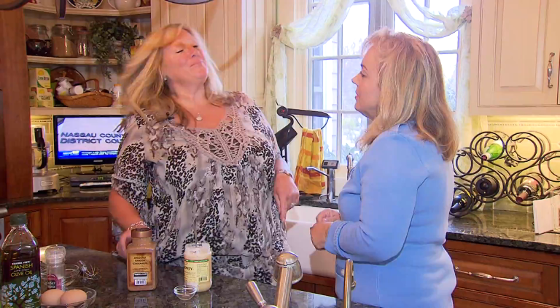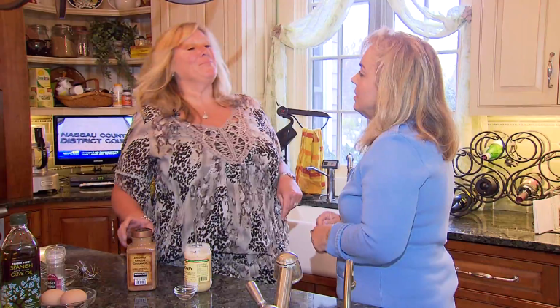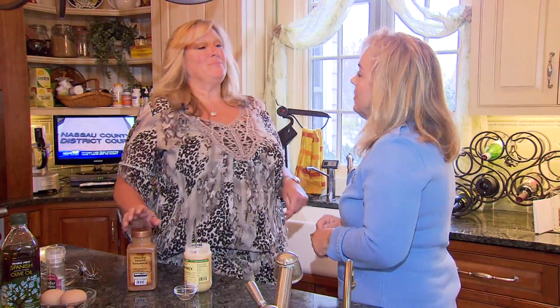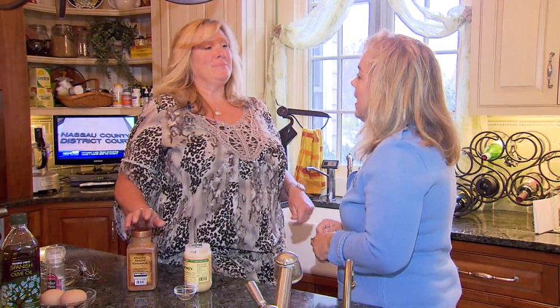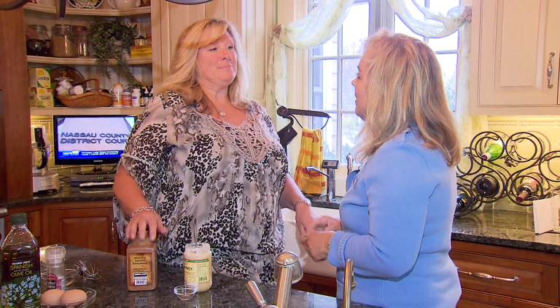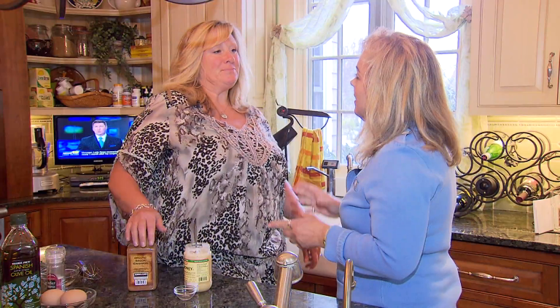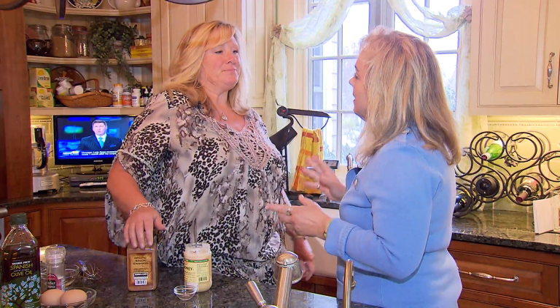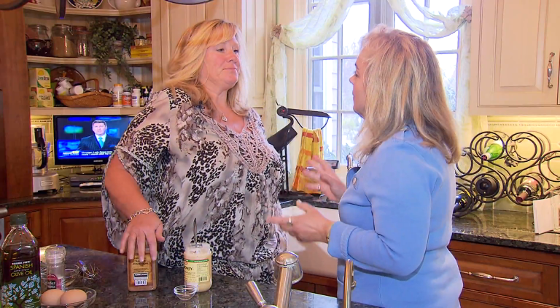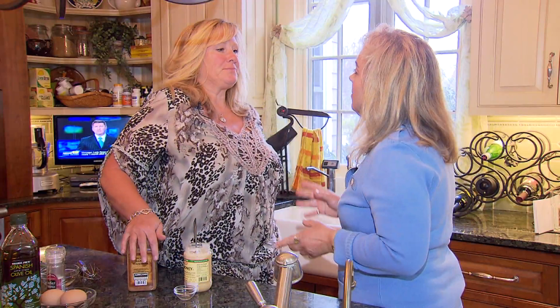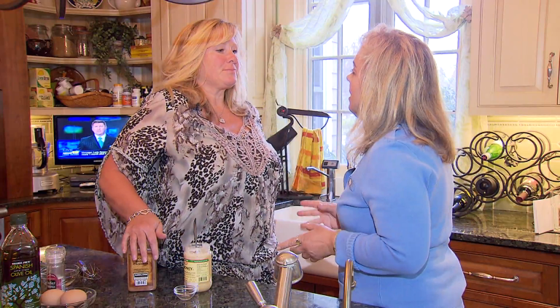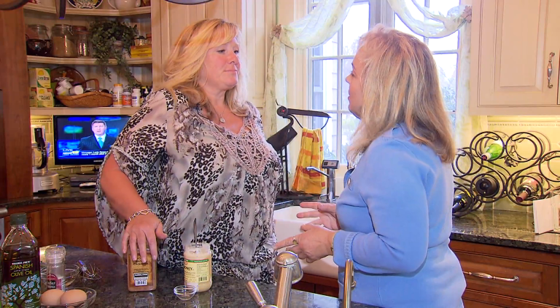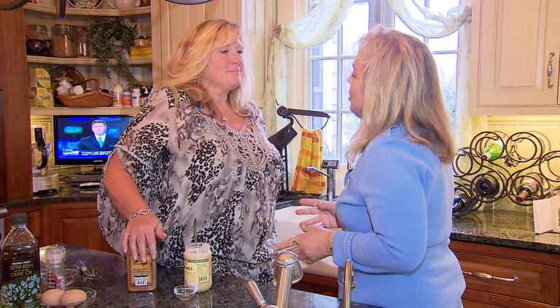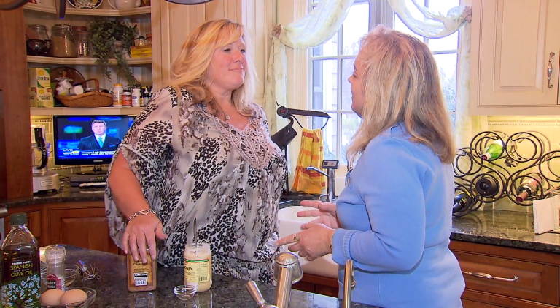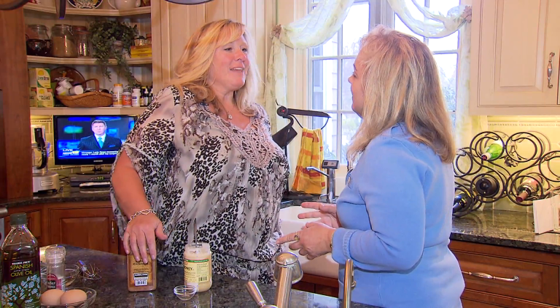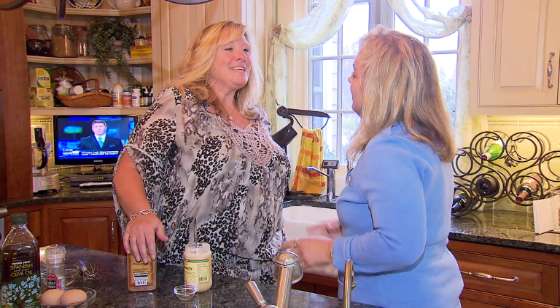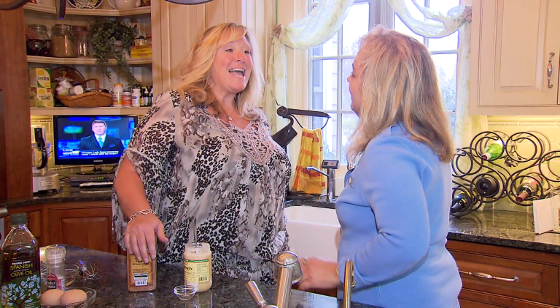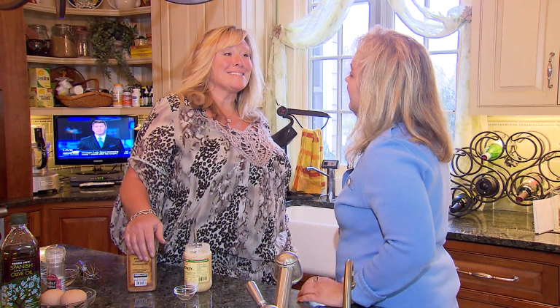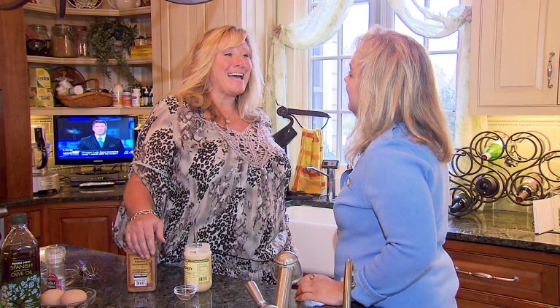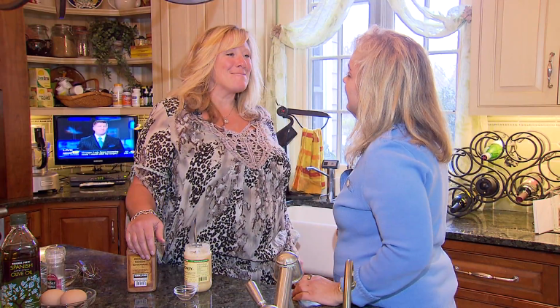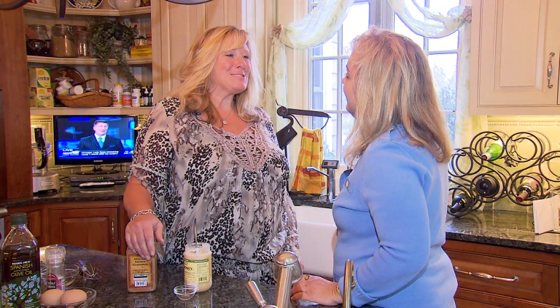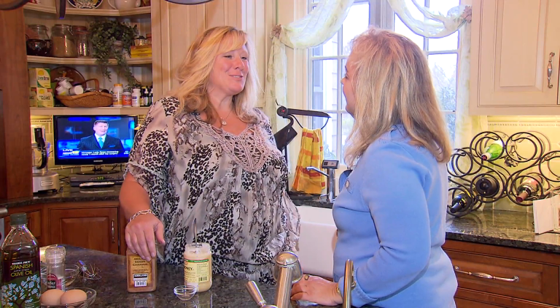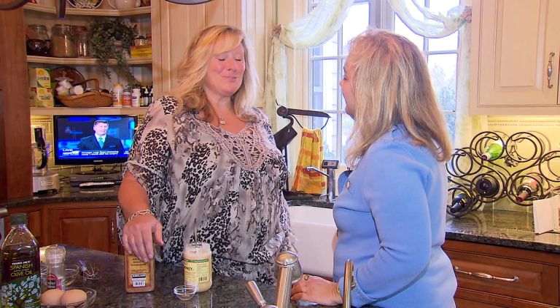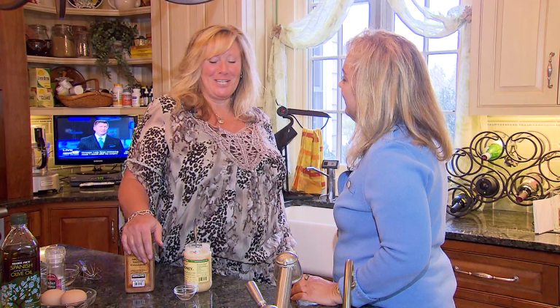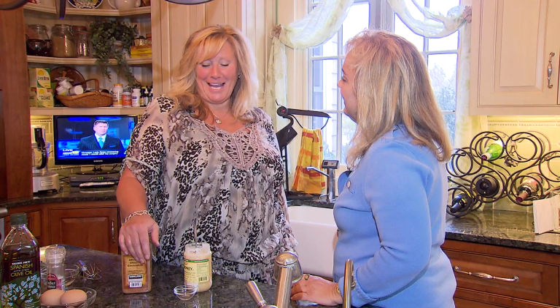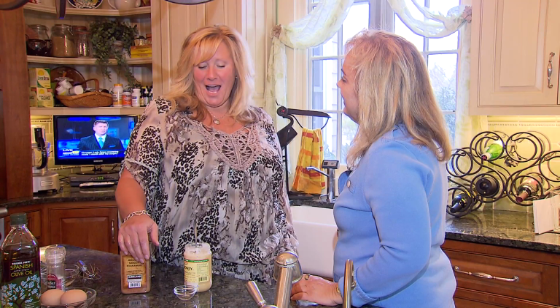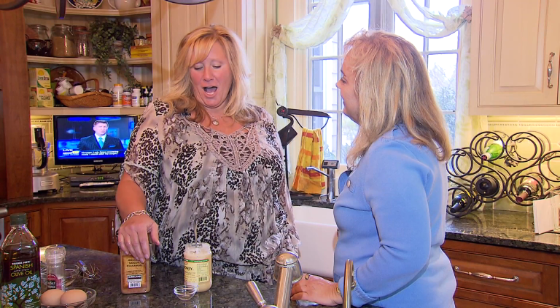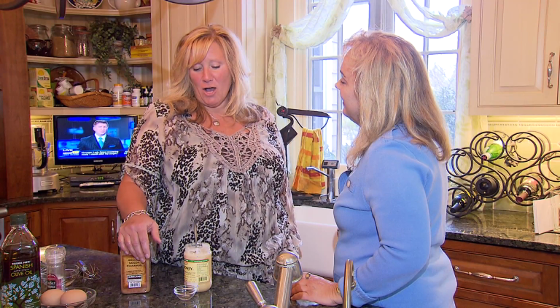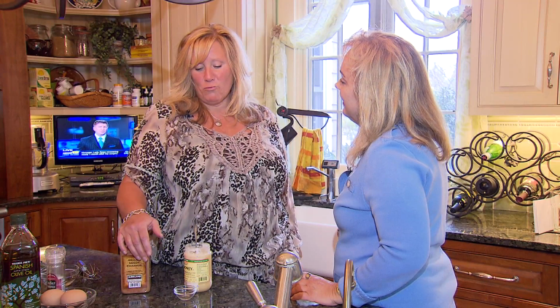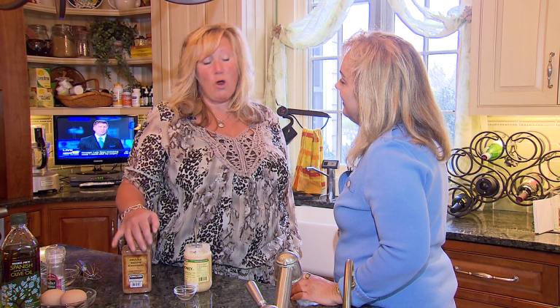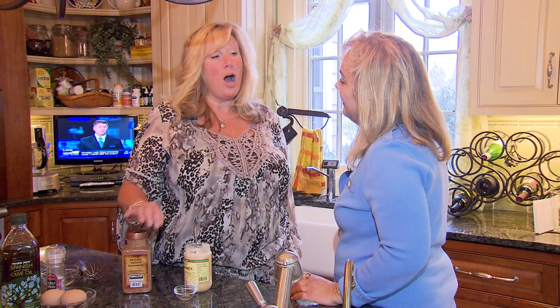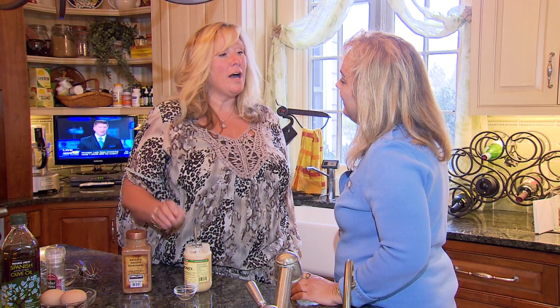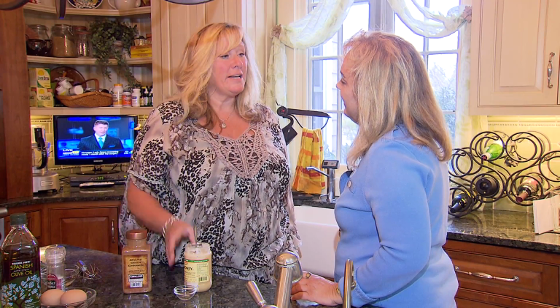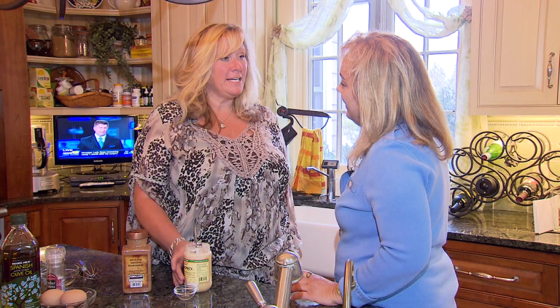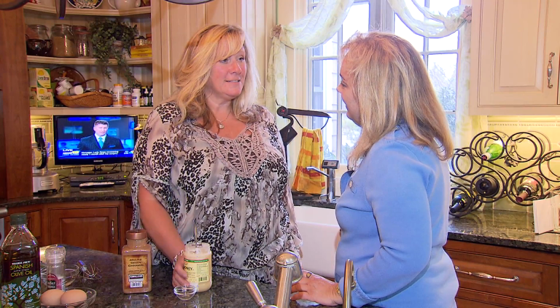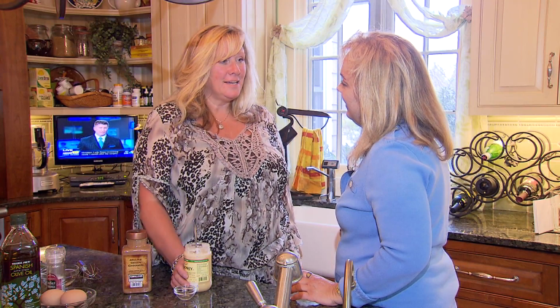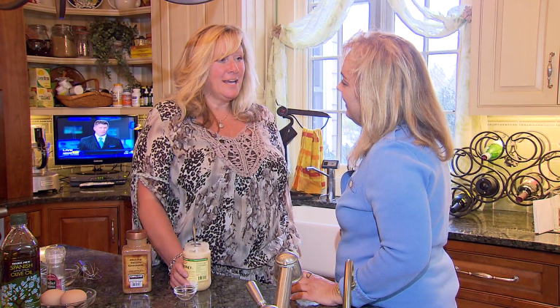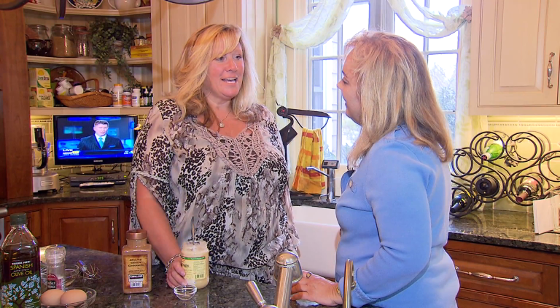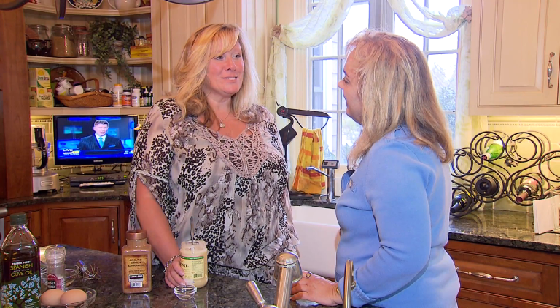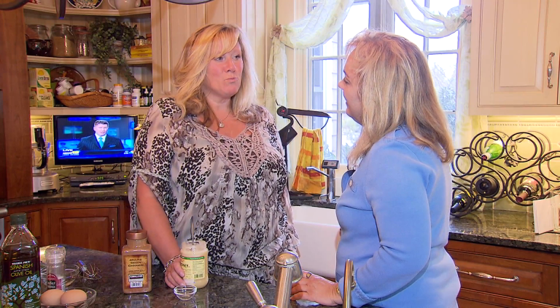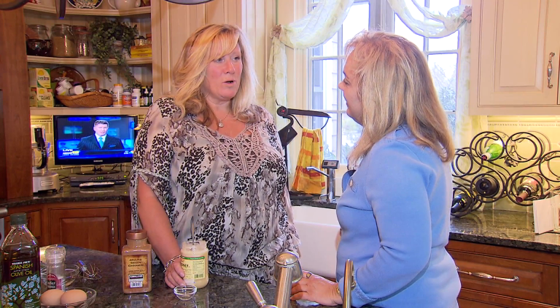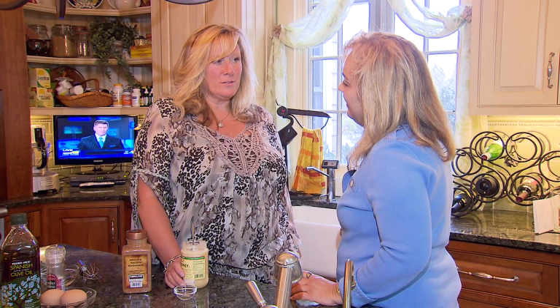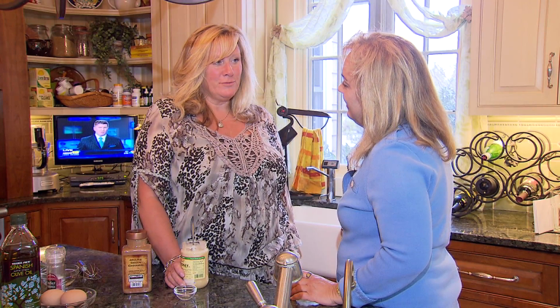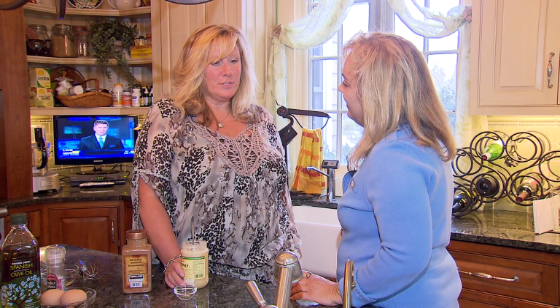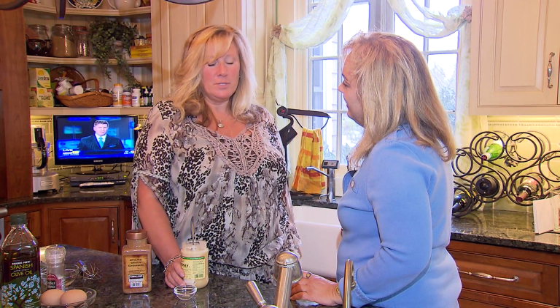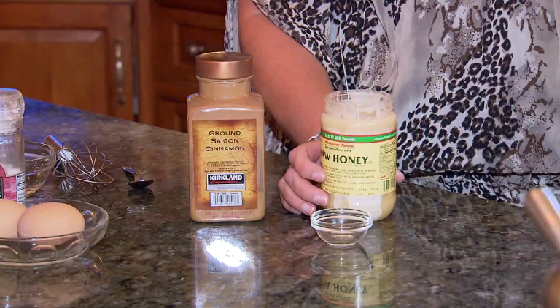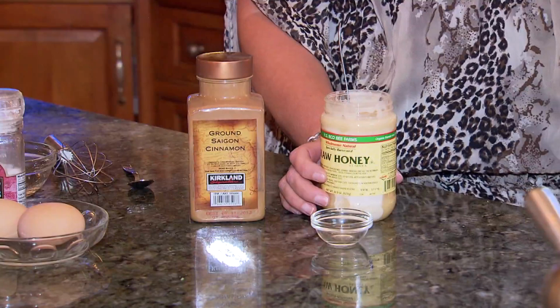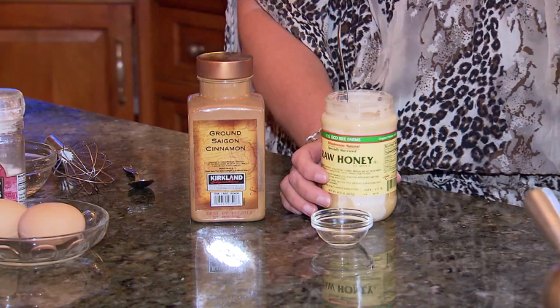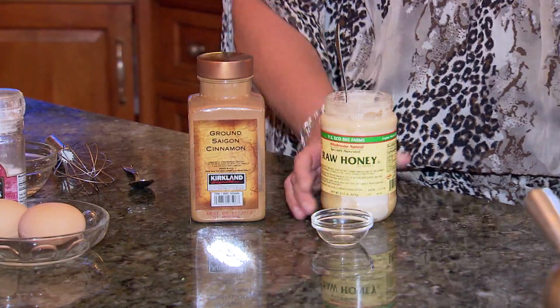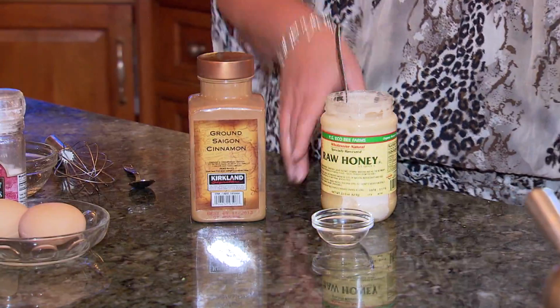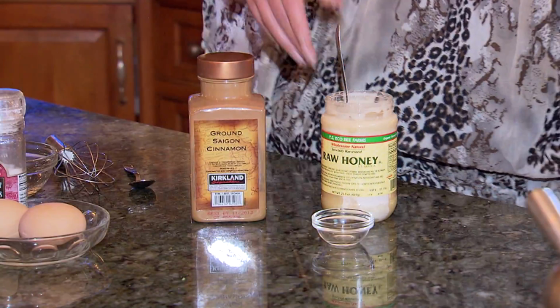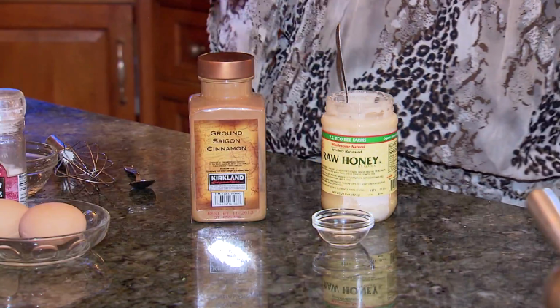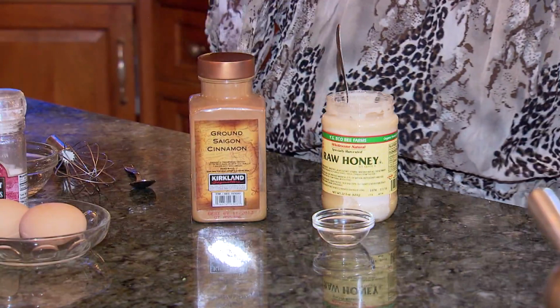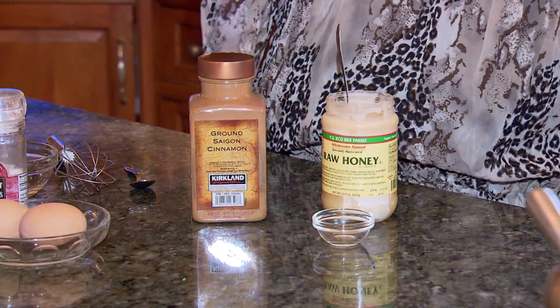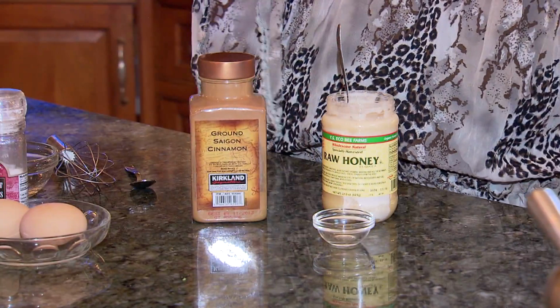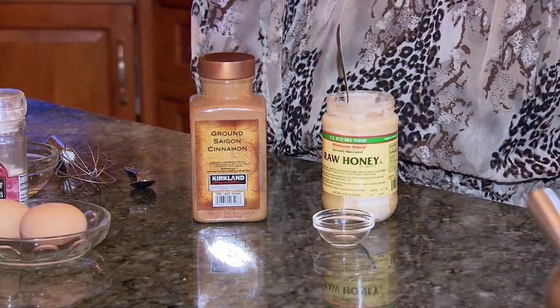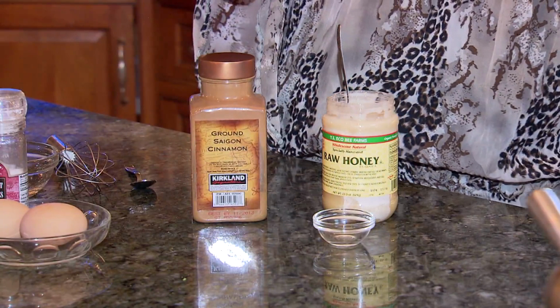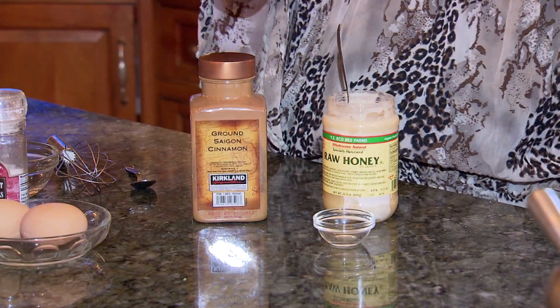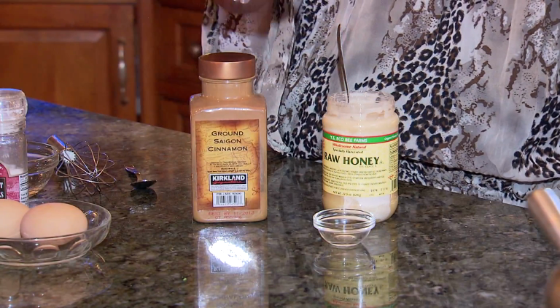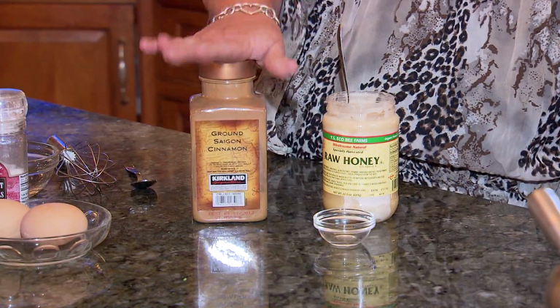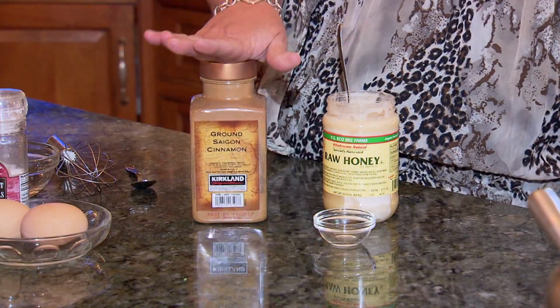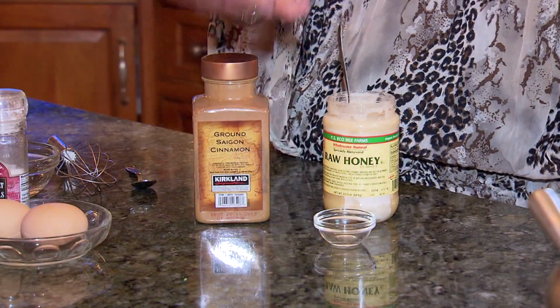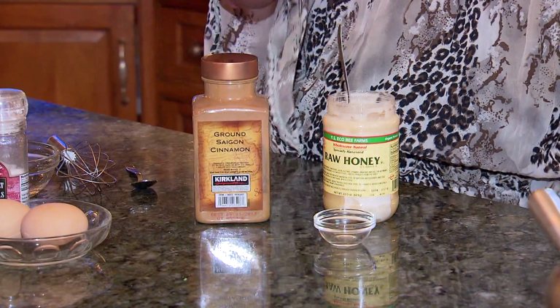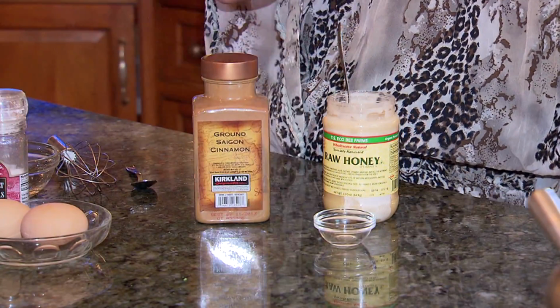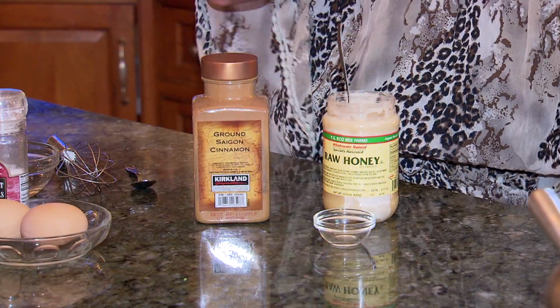Do you have anything for blemishes? Yes, absolutely. Raw honey is wonderful with a little bit of cinnamon mixed in.